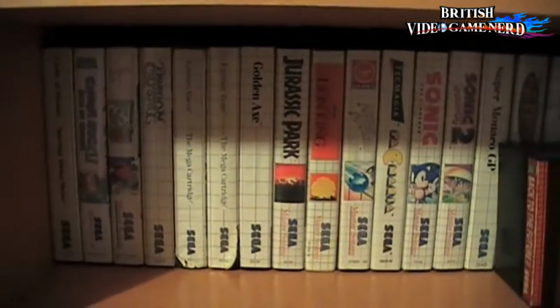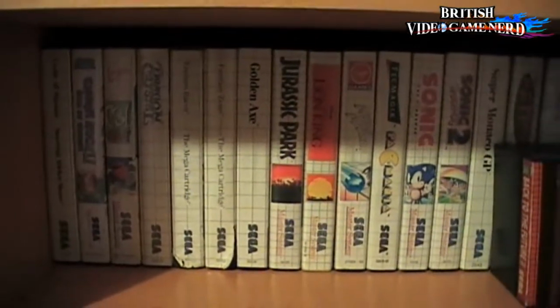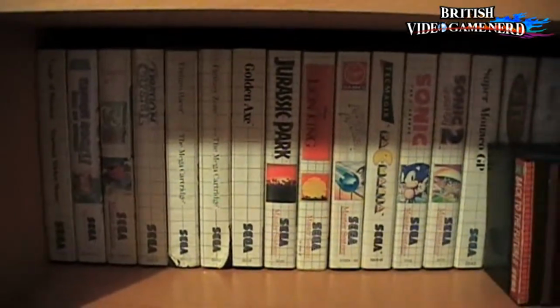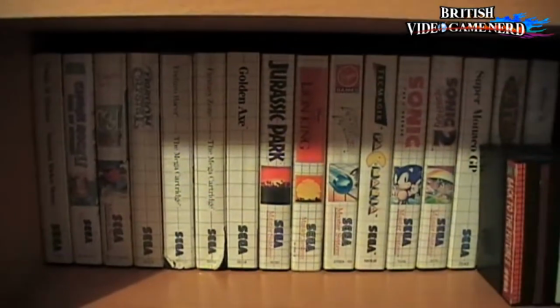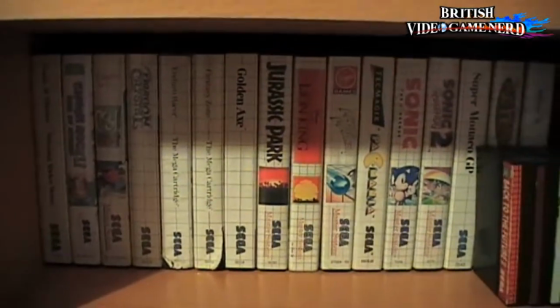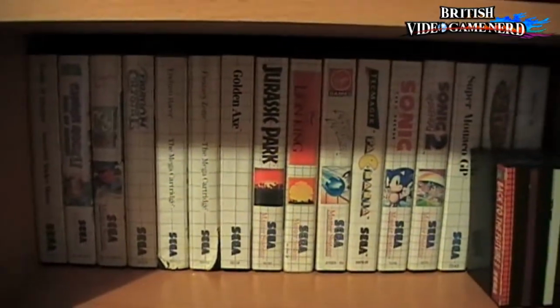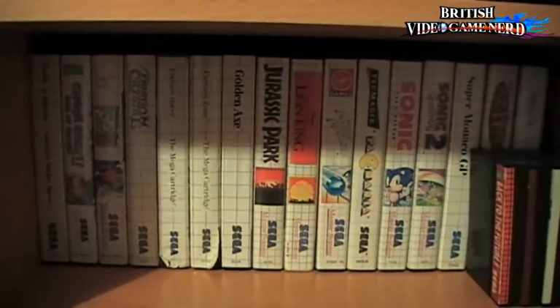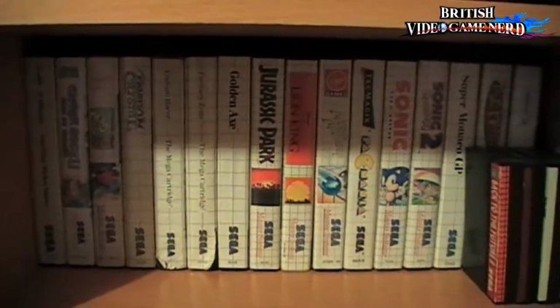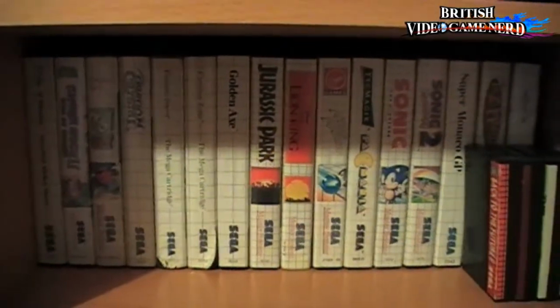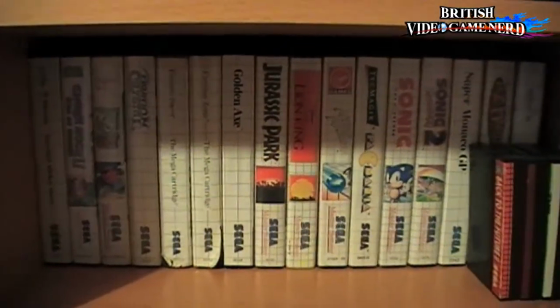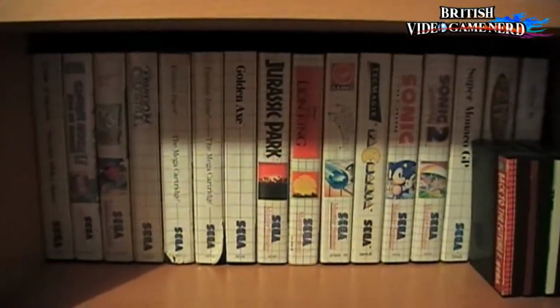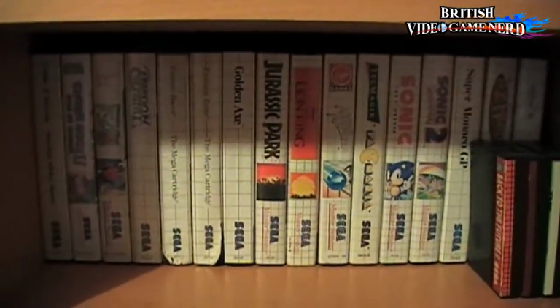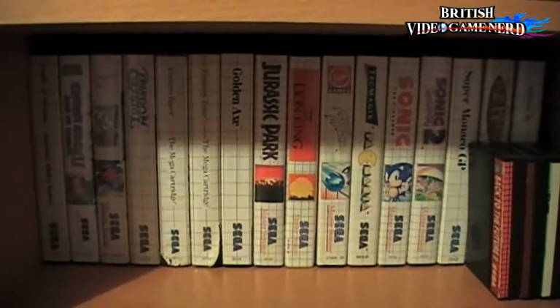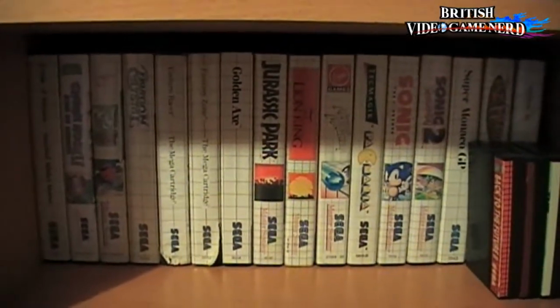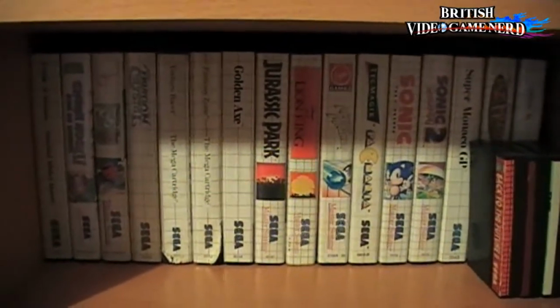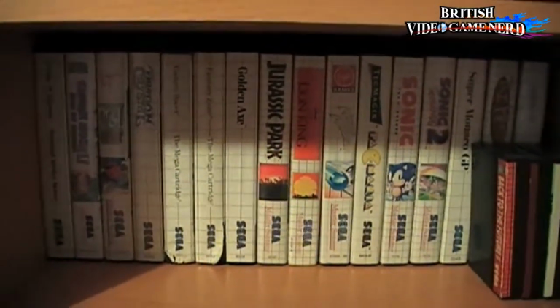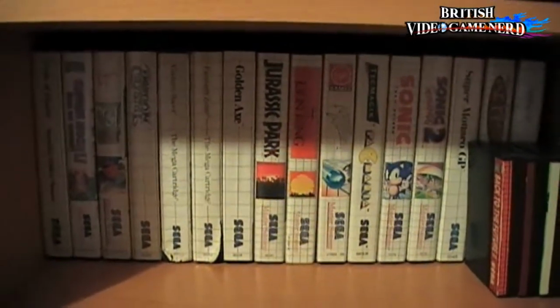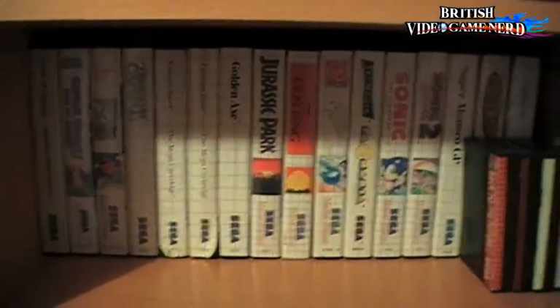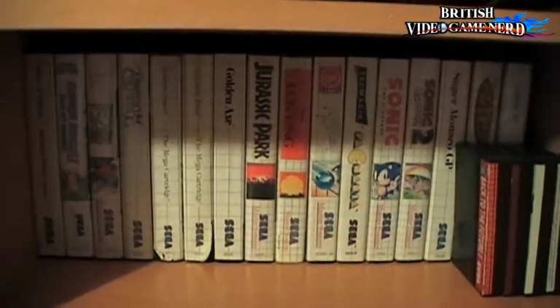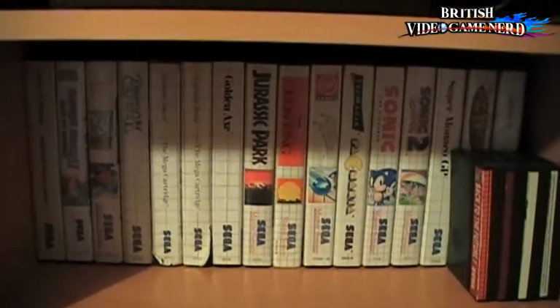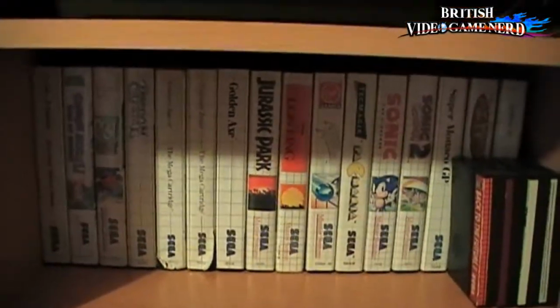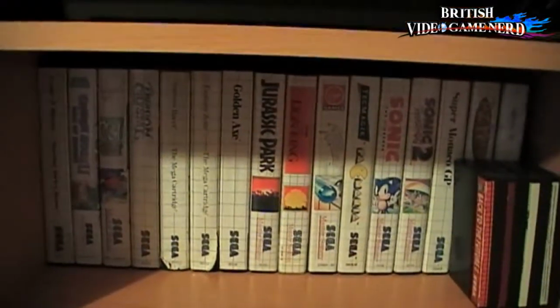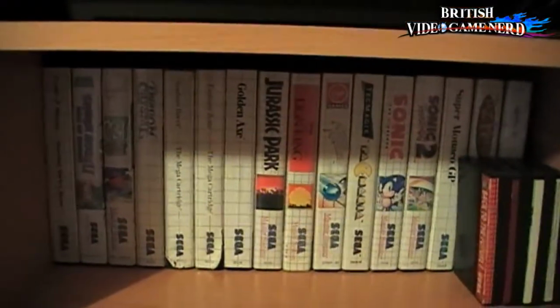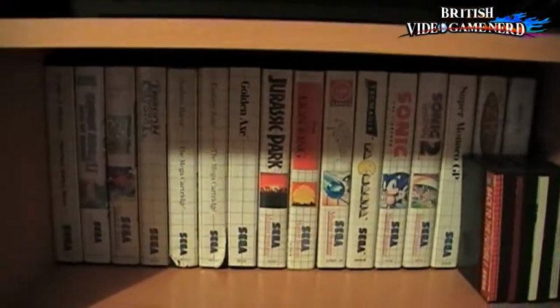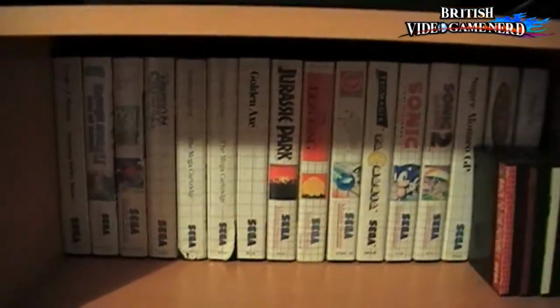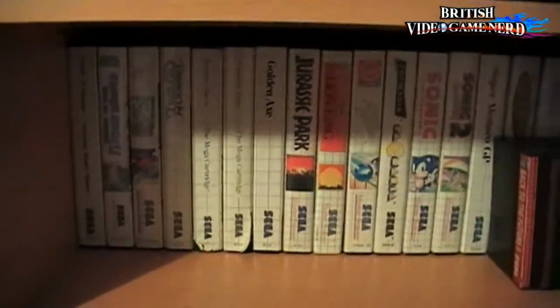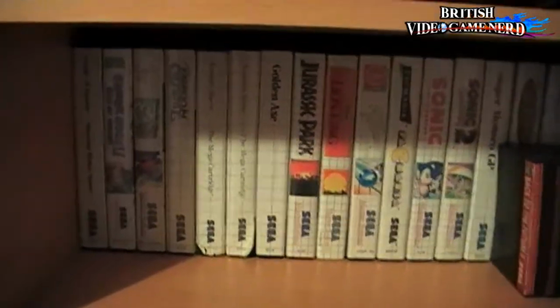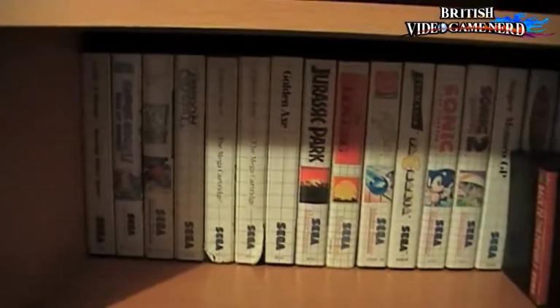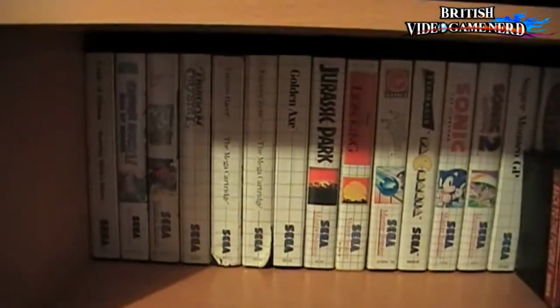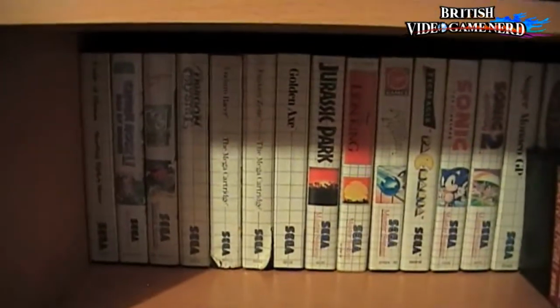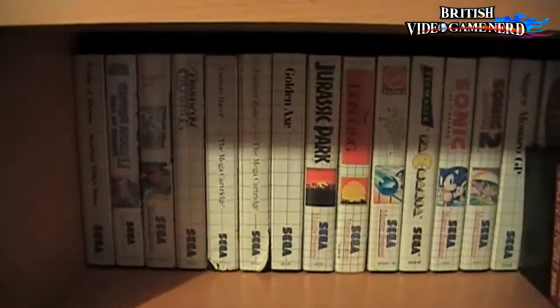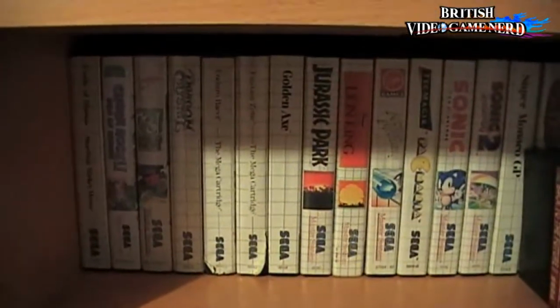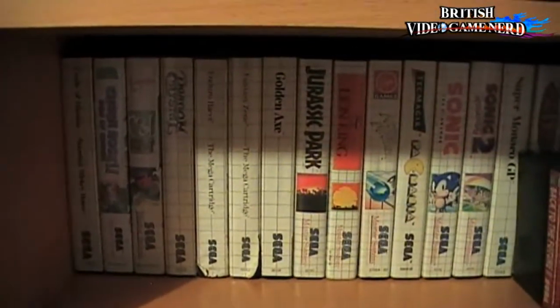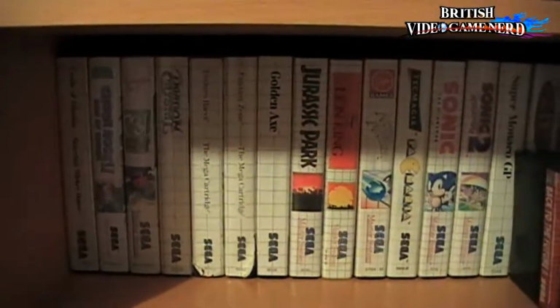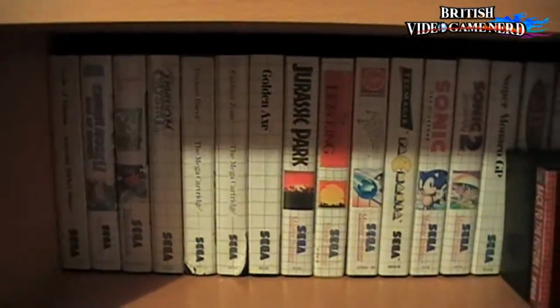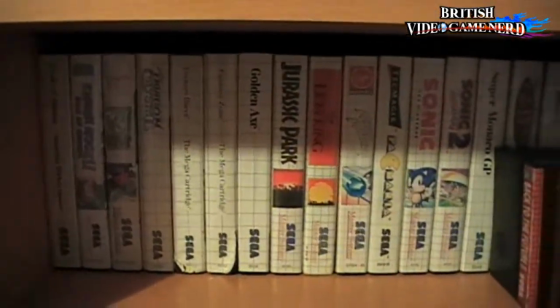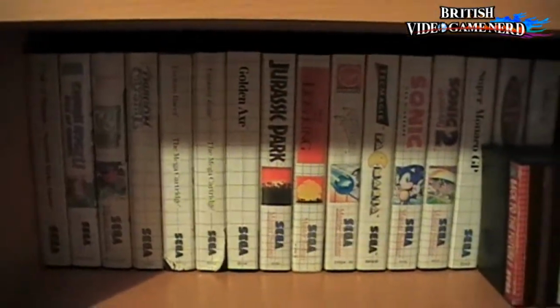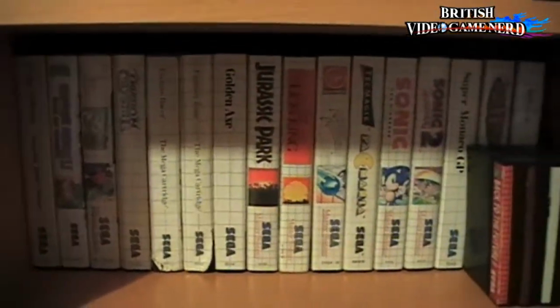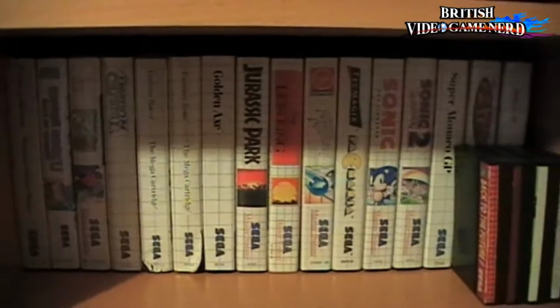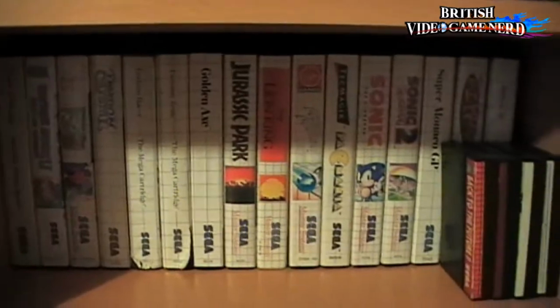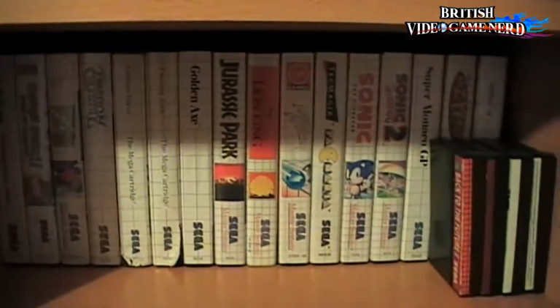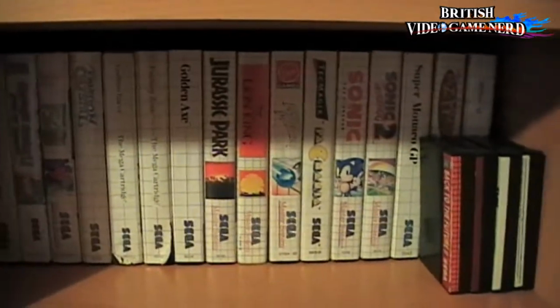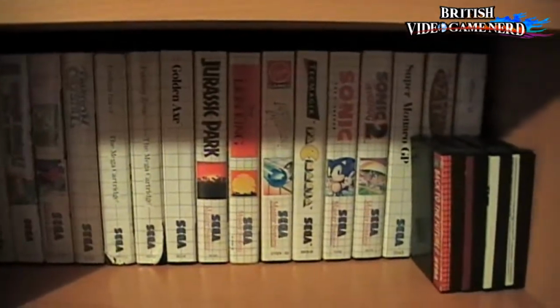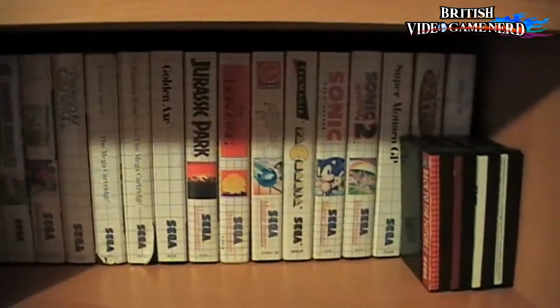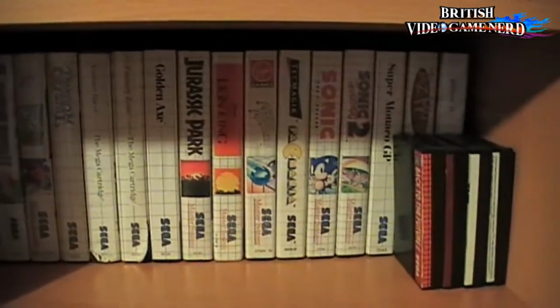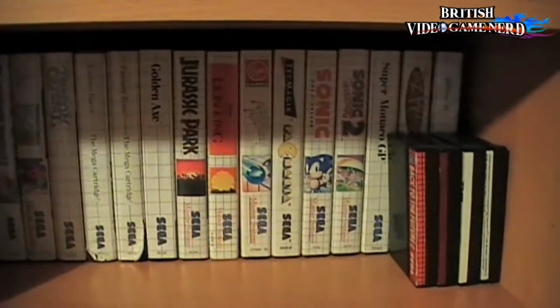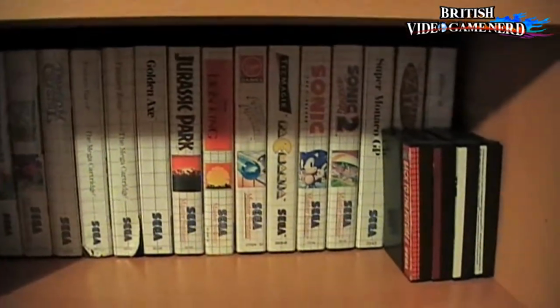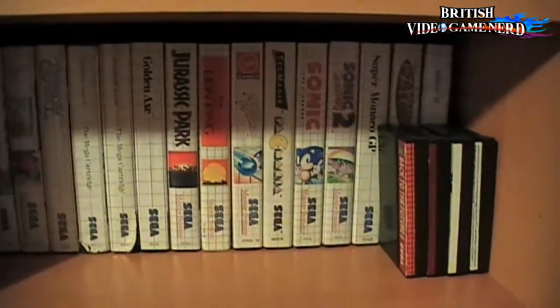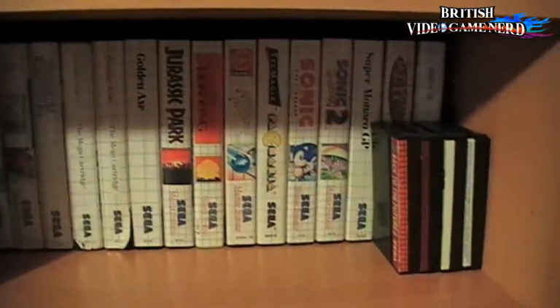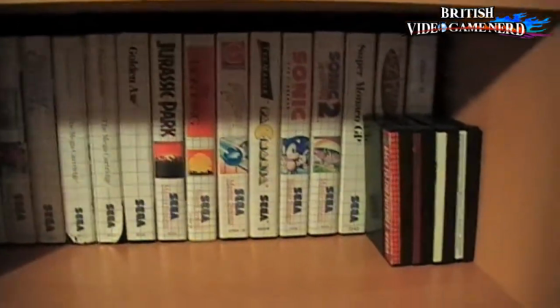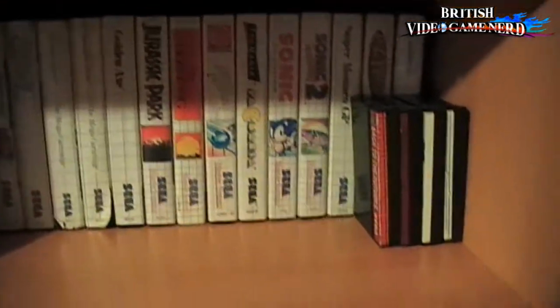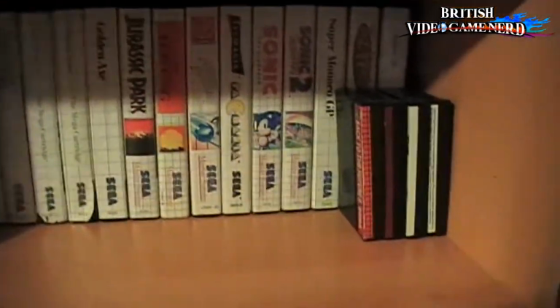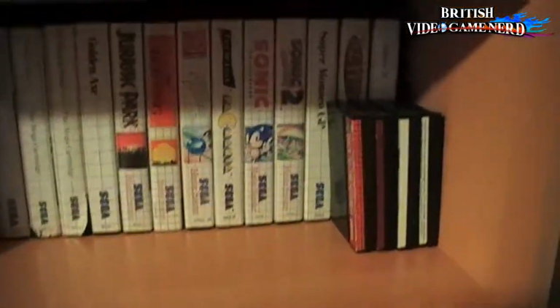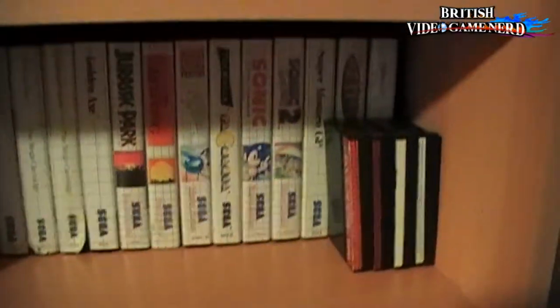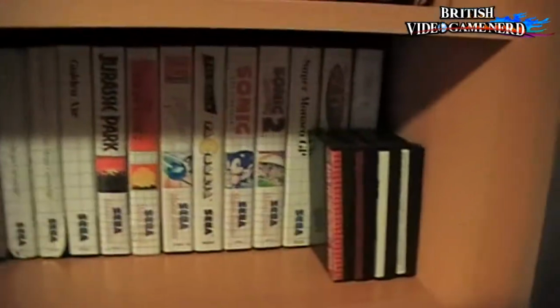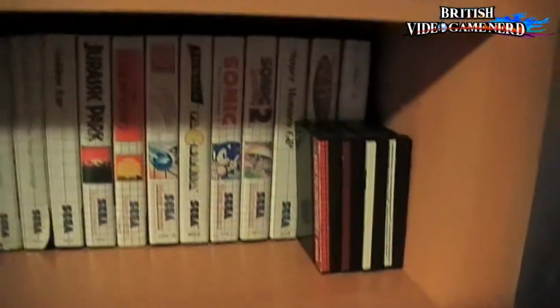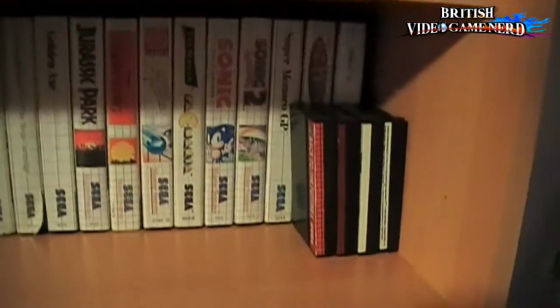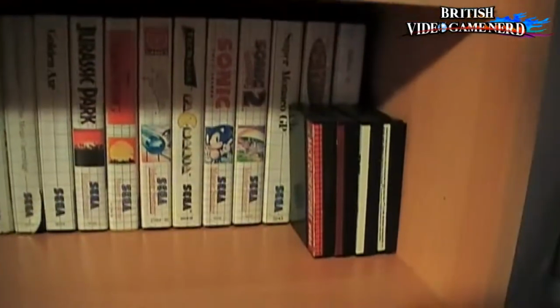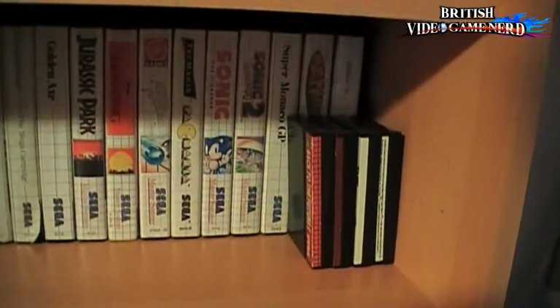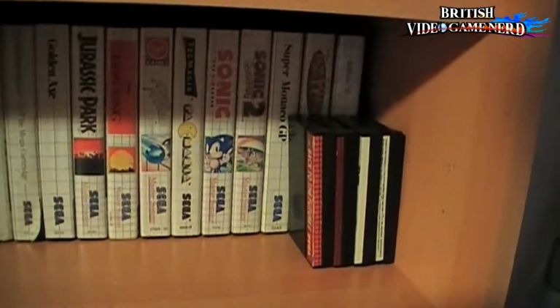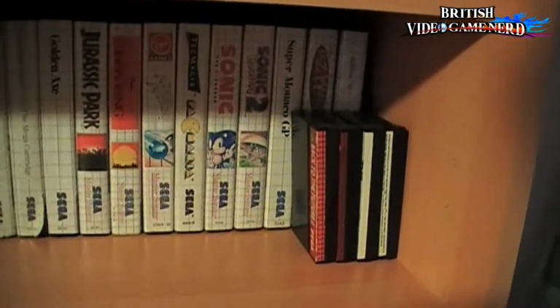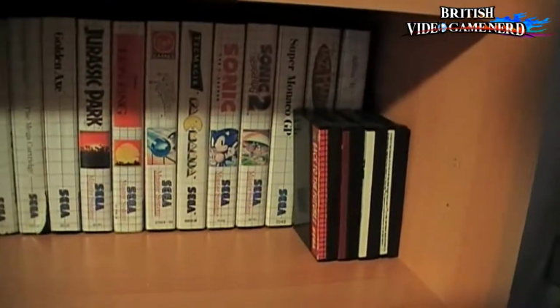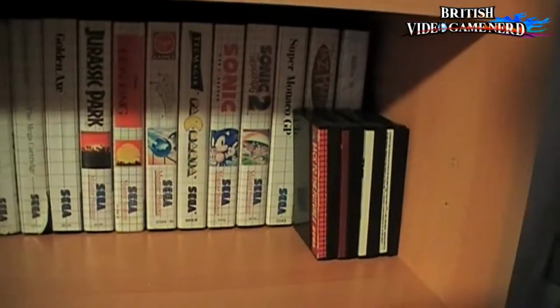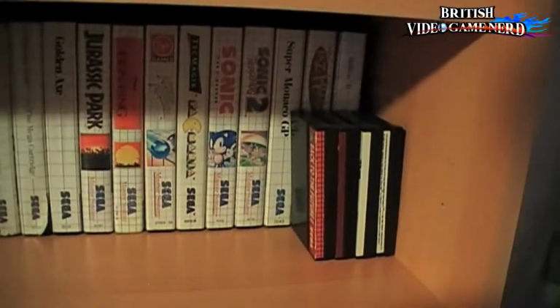Then we move on to the Sega Master System lot, and some loose cartridges as well.